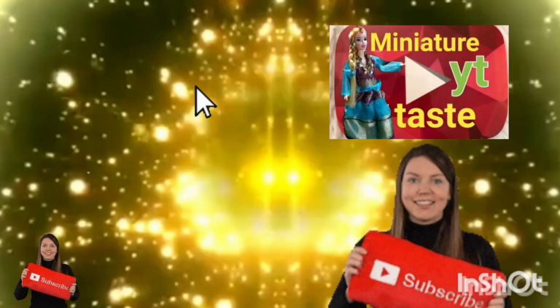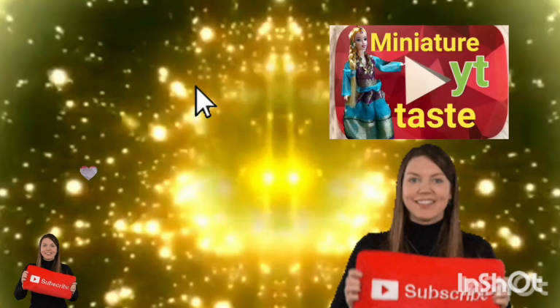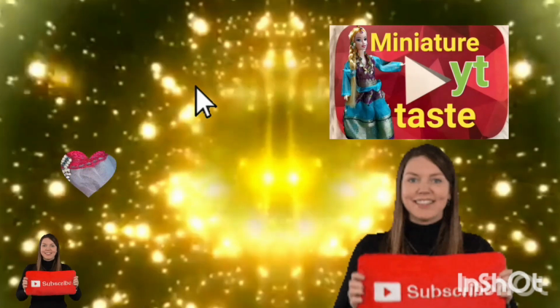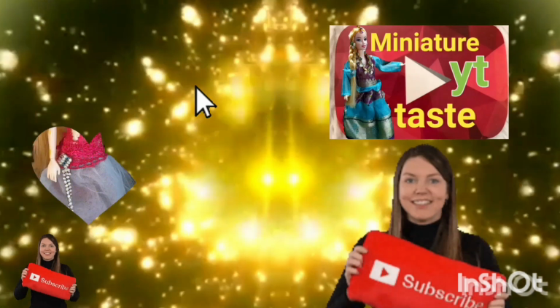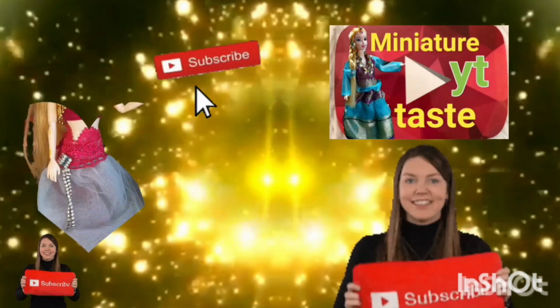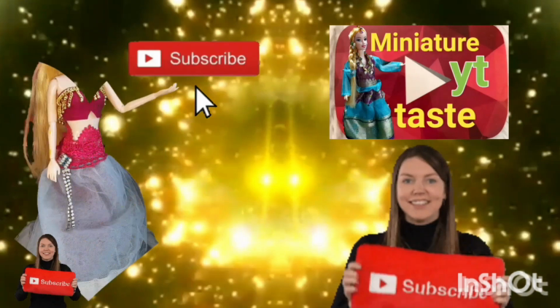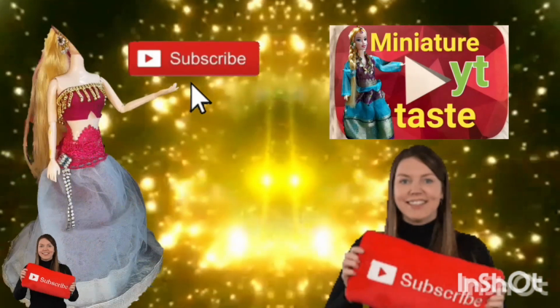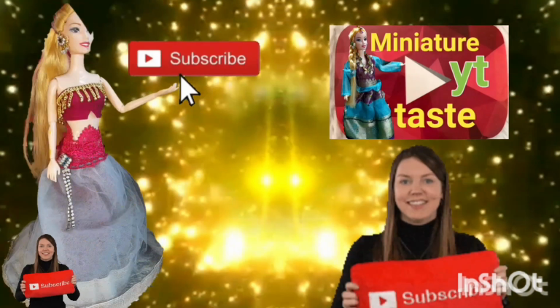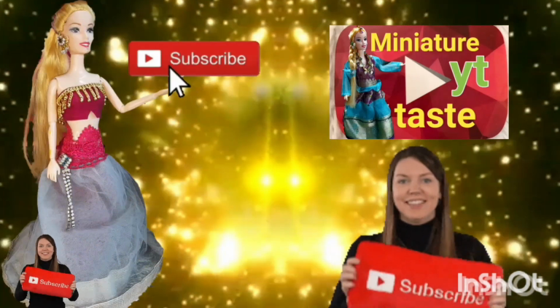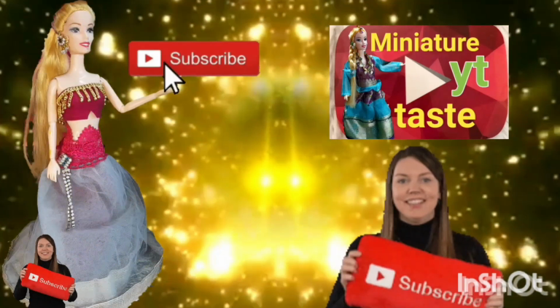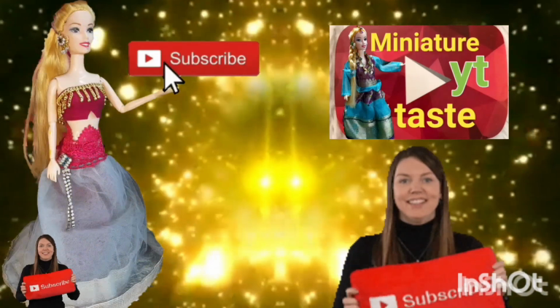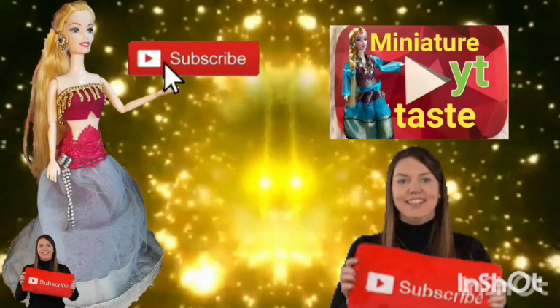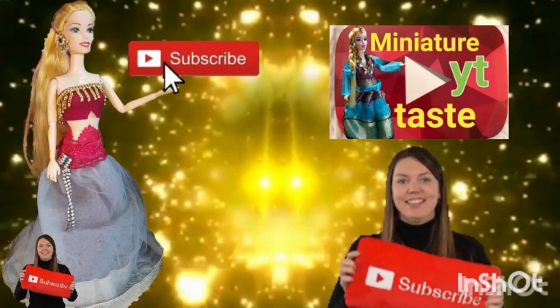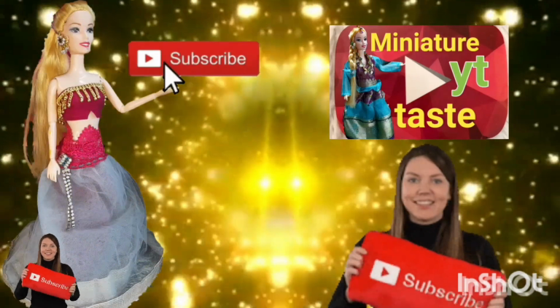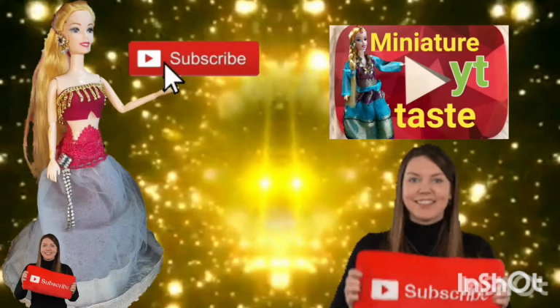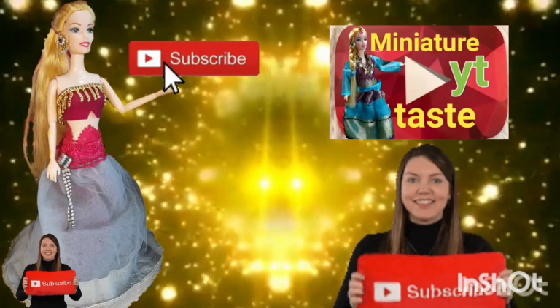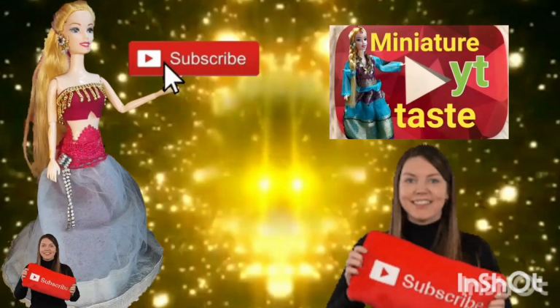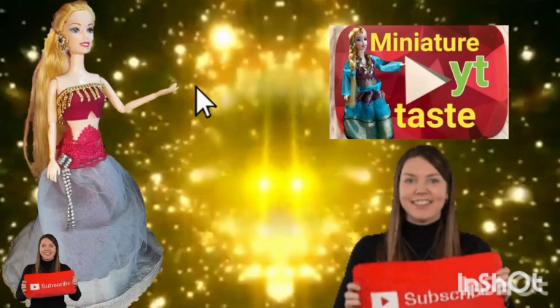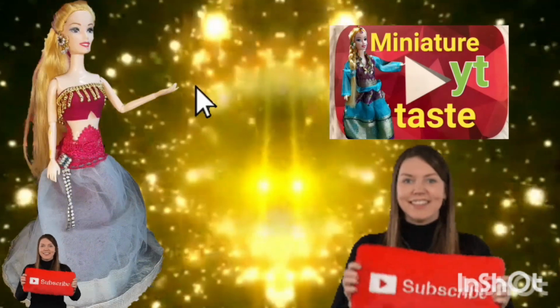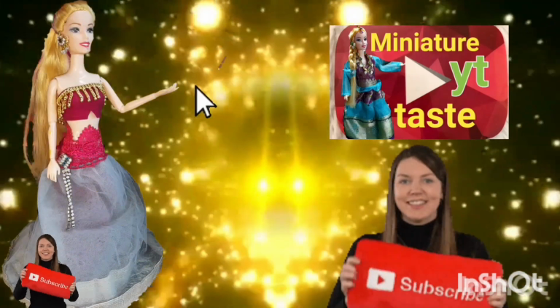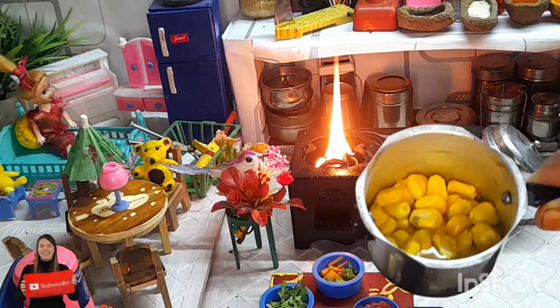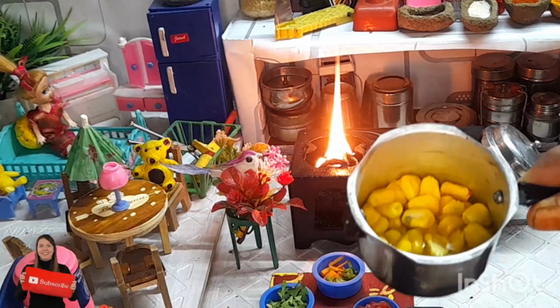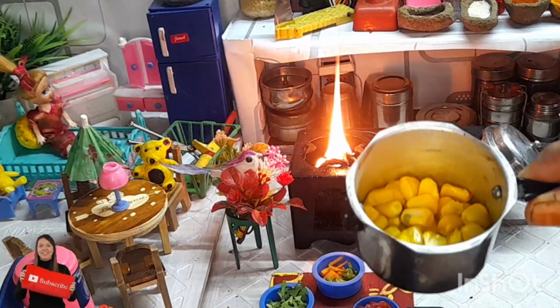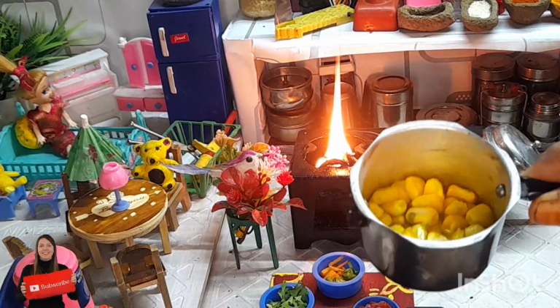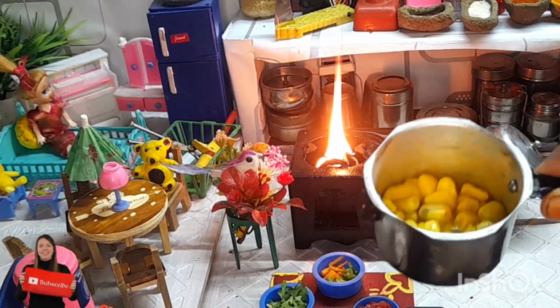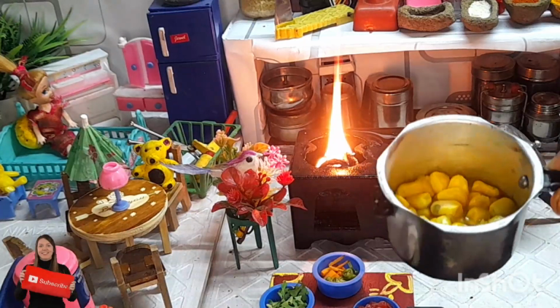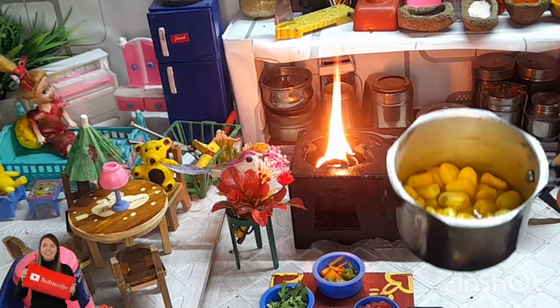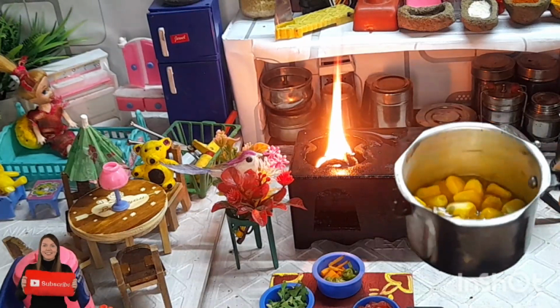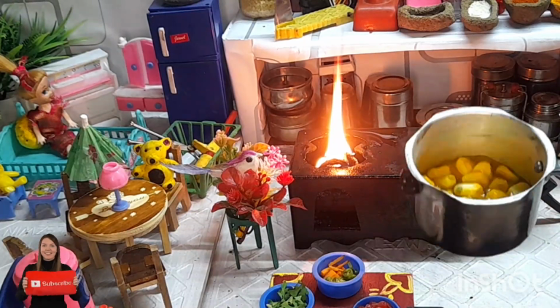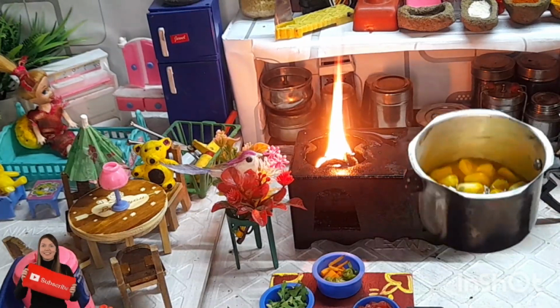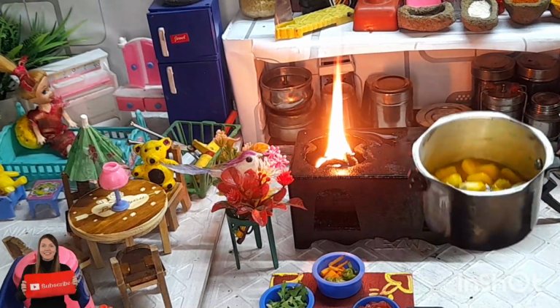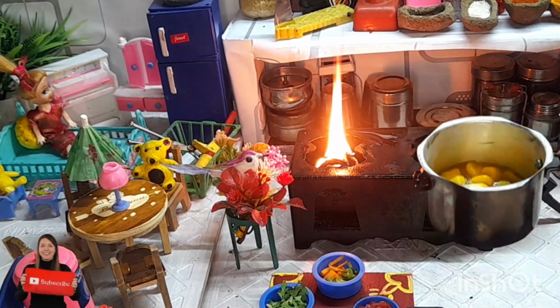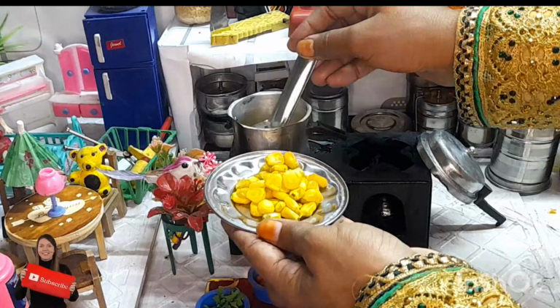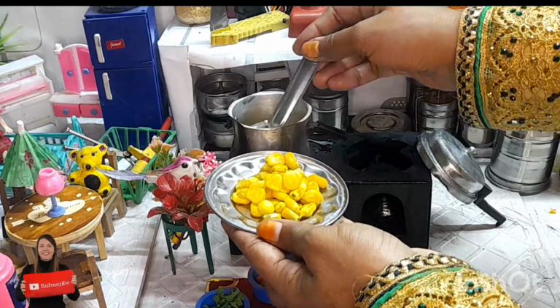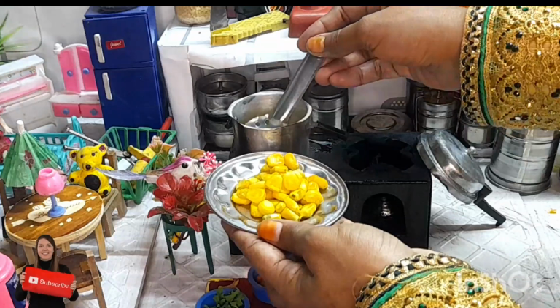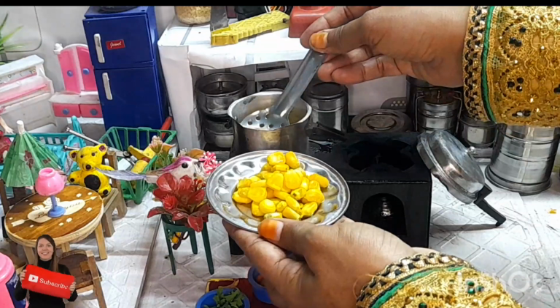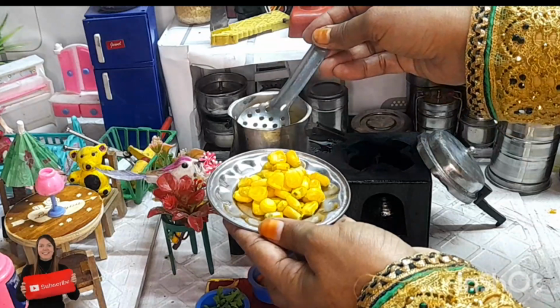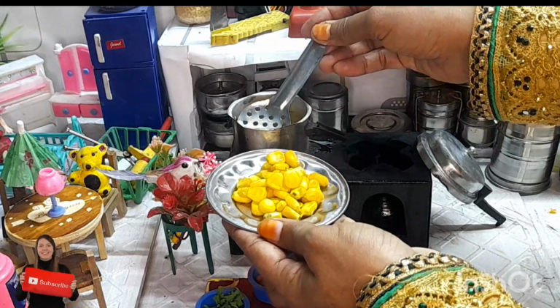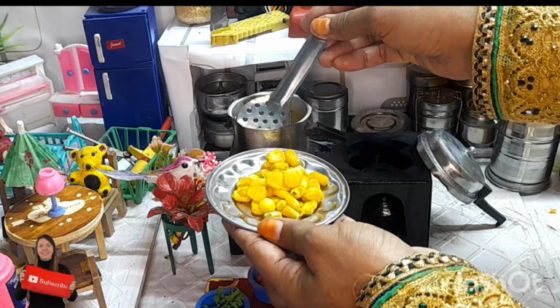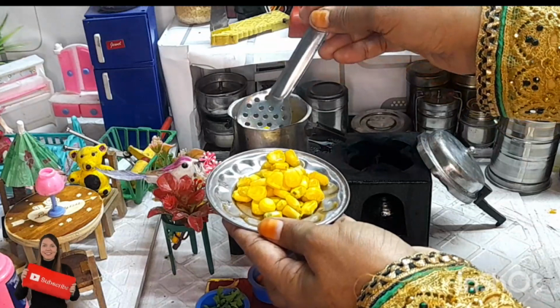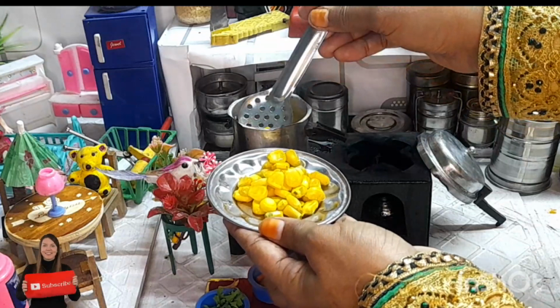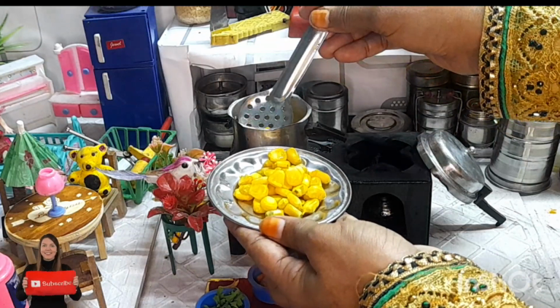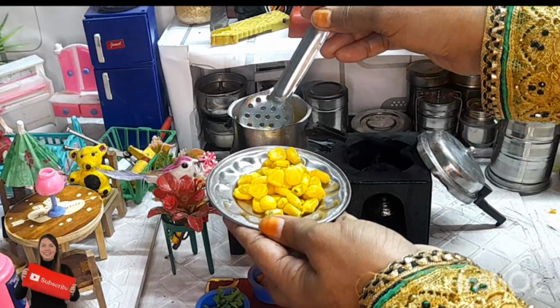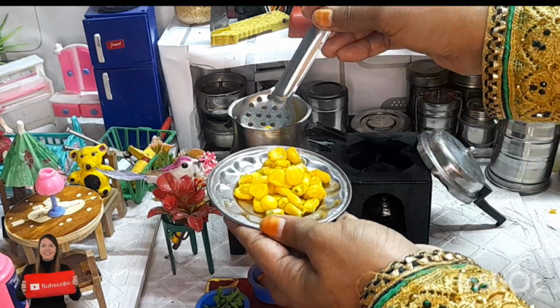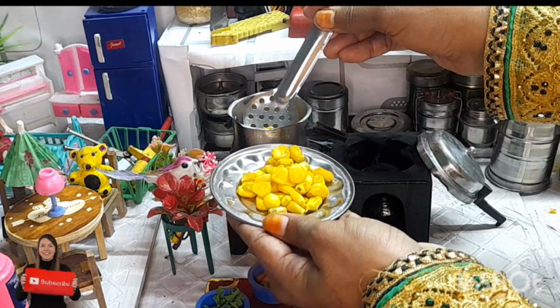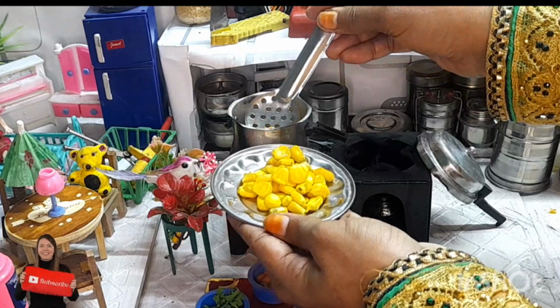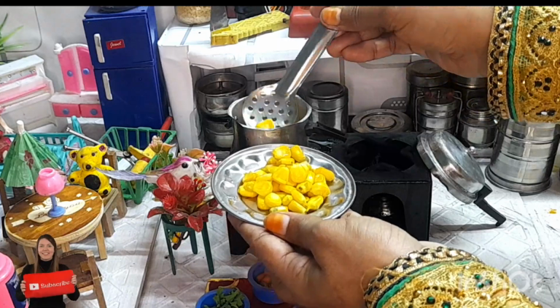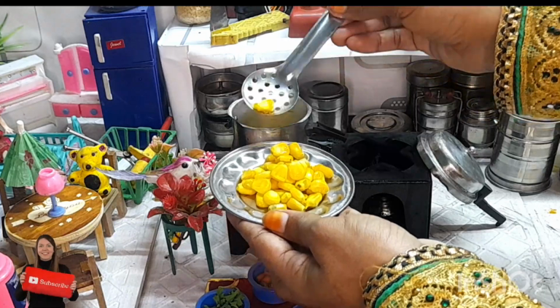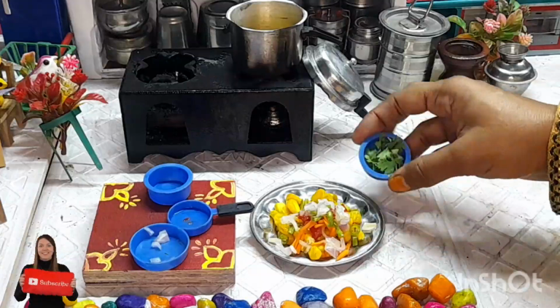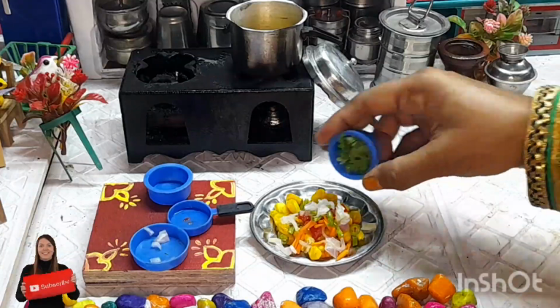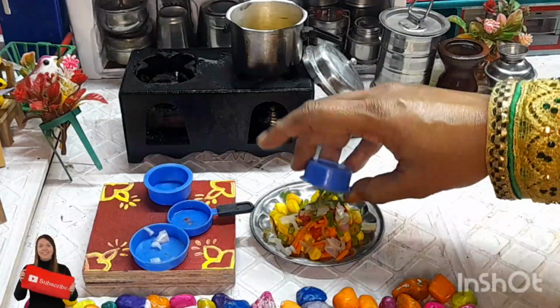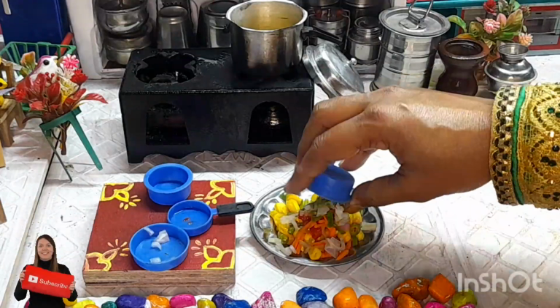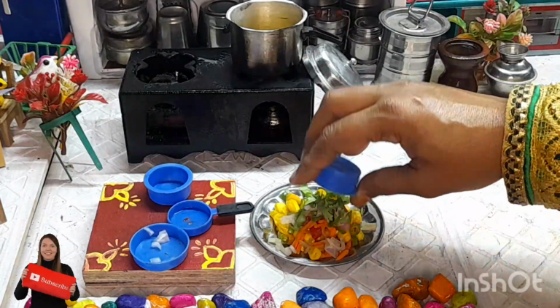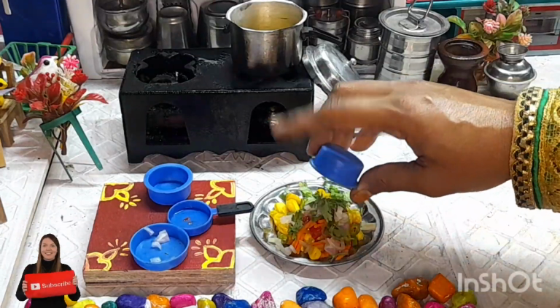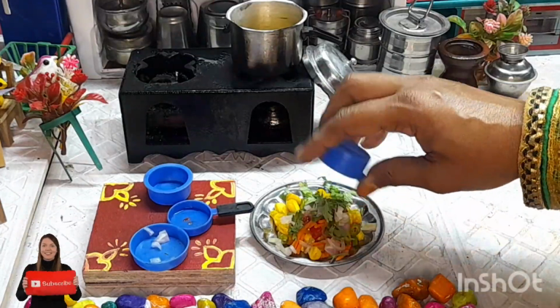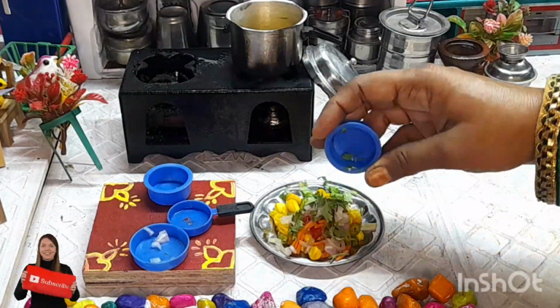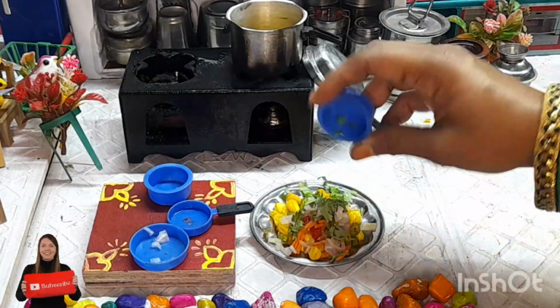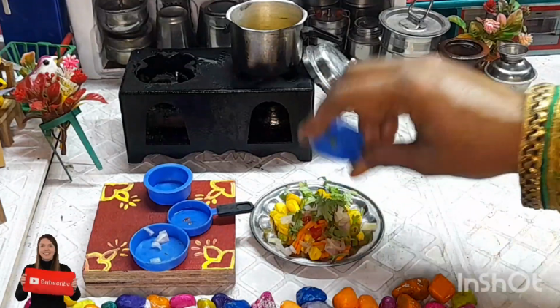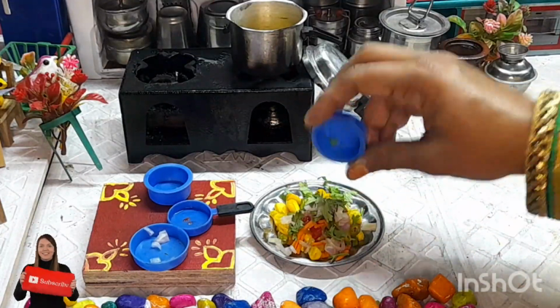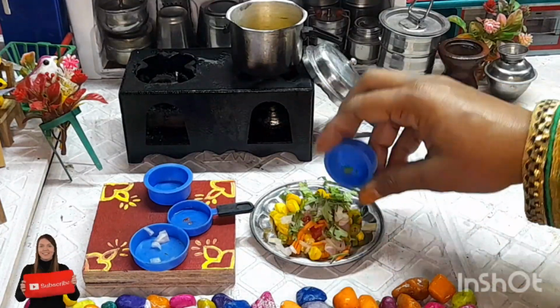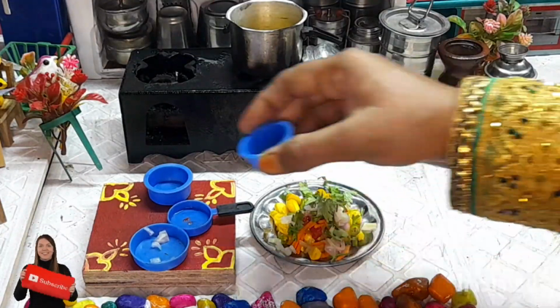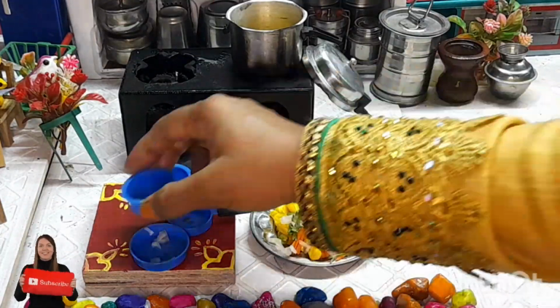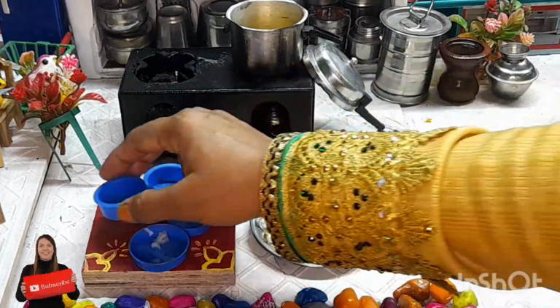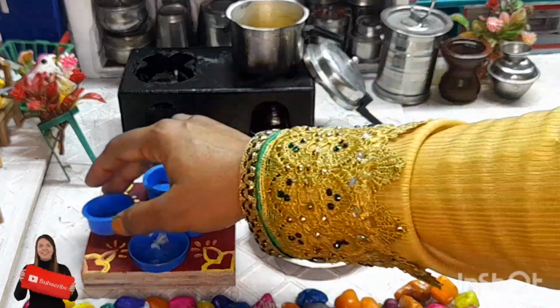Welcome to miniature YouTube test. Hi friends, we are showing you this video — sweet corn chaat.